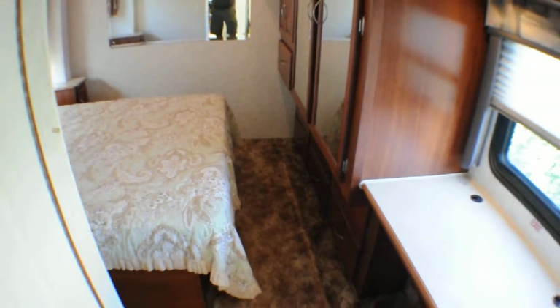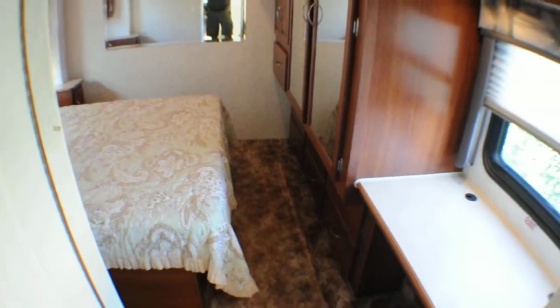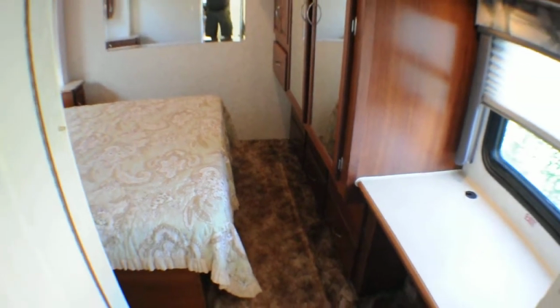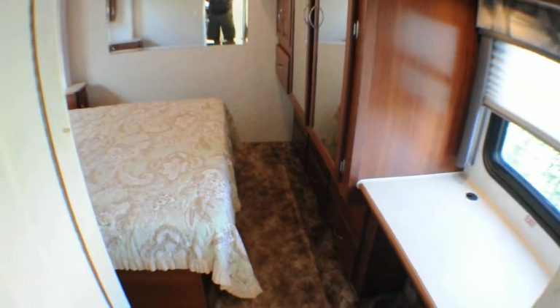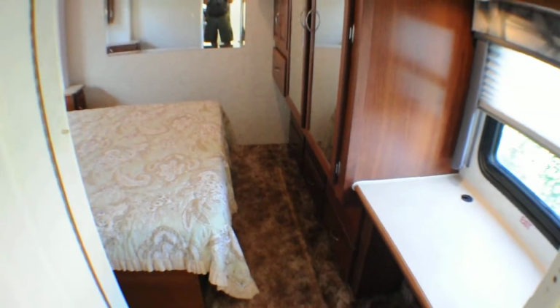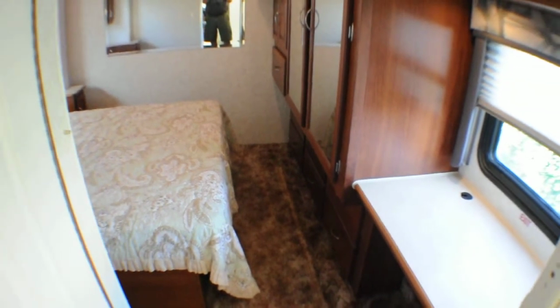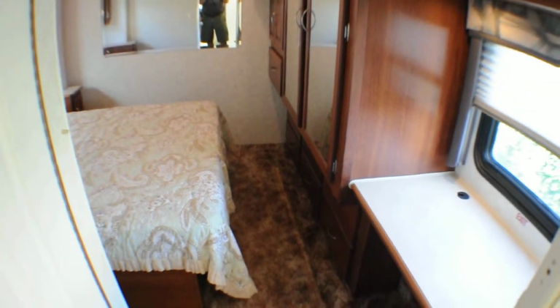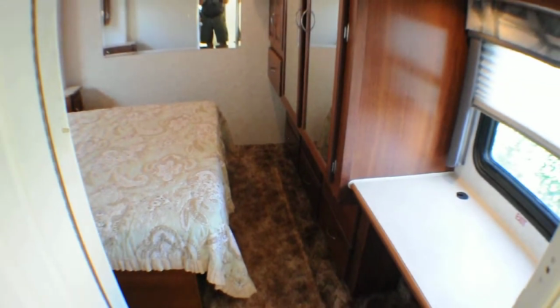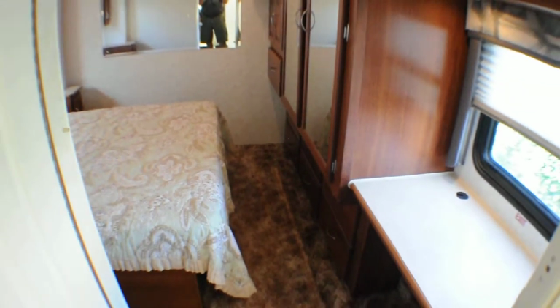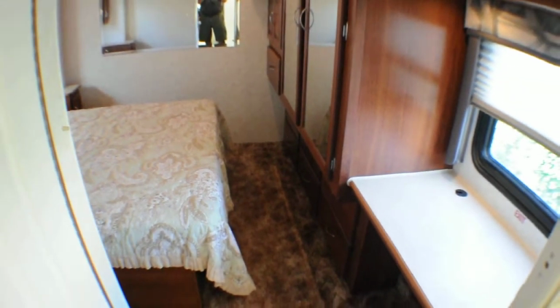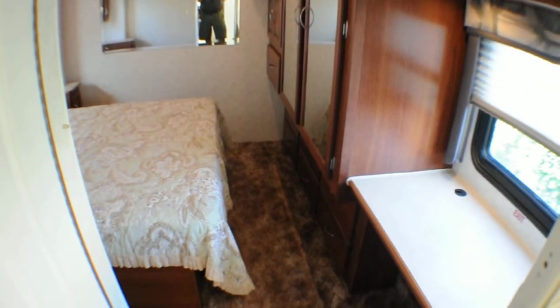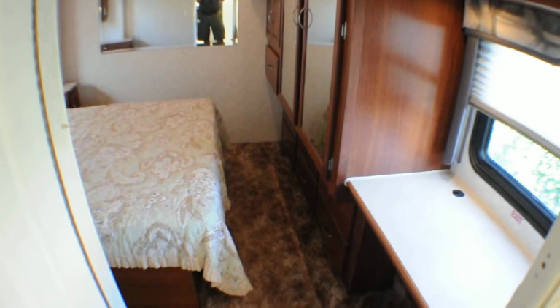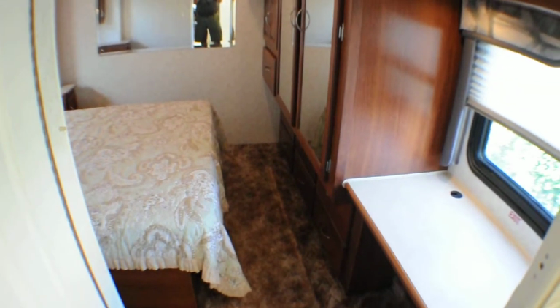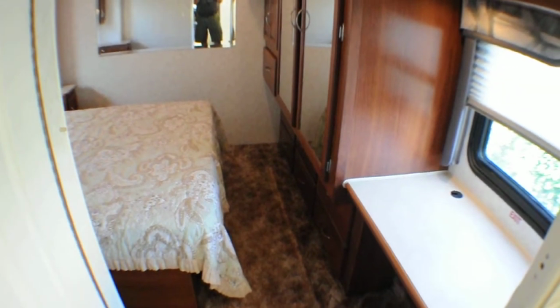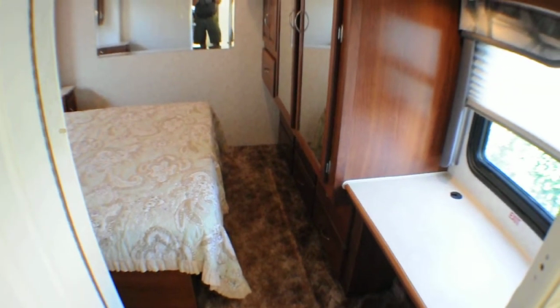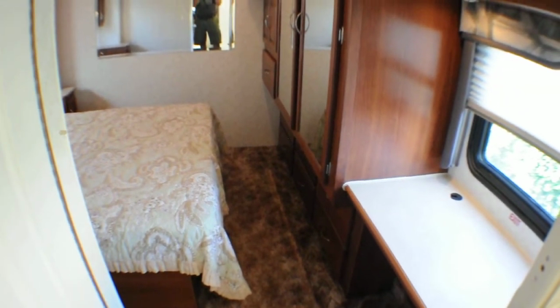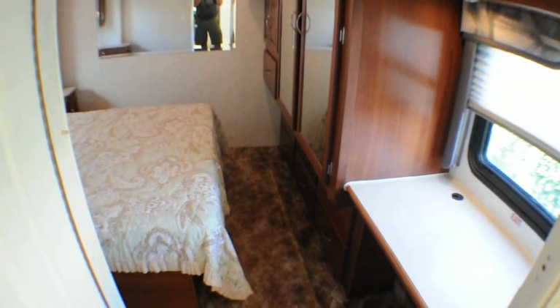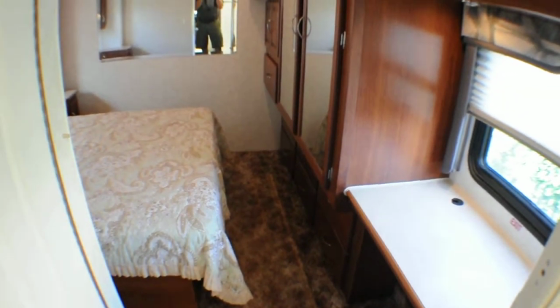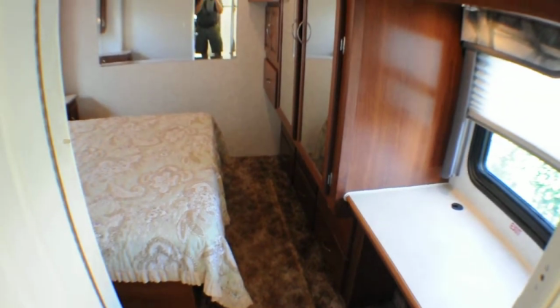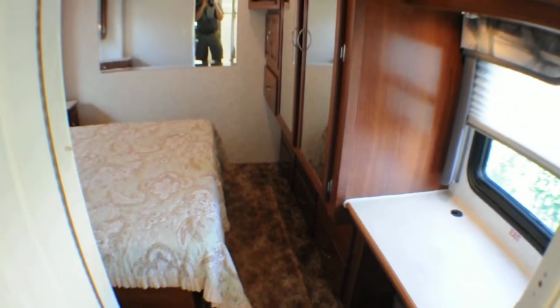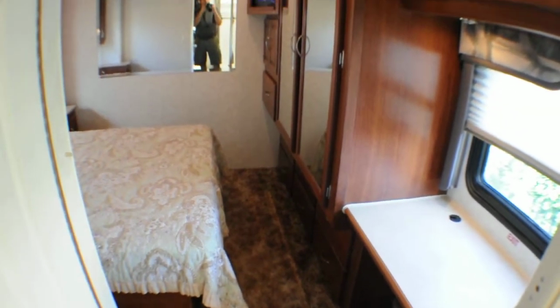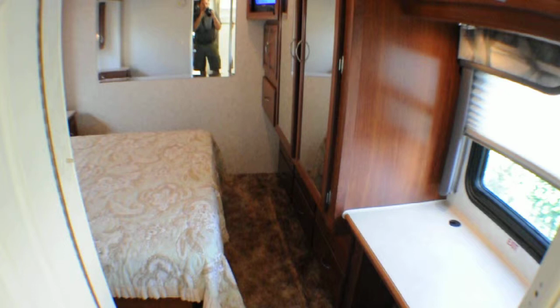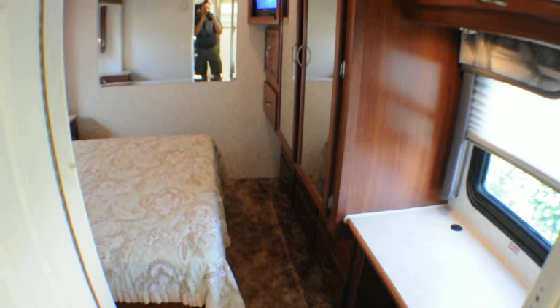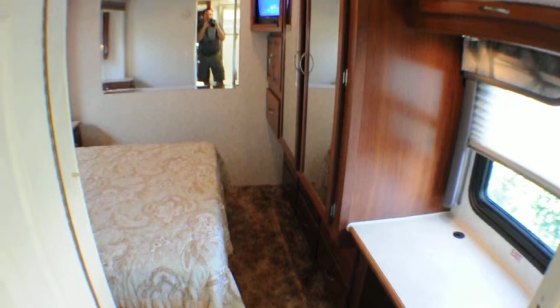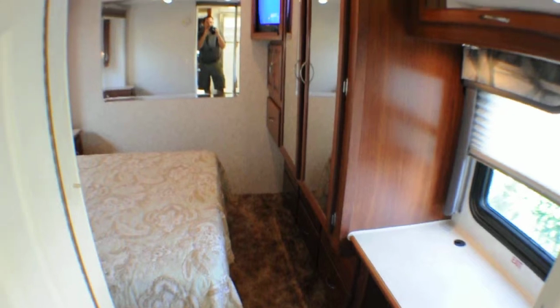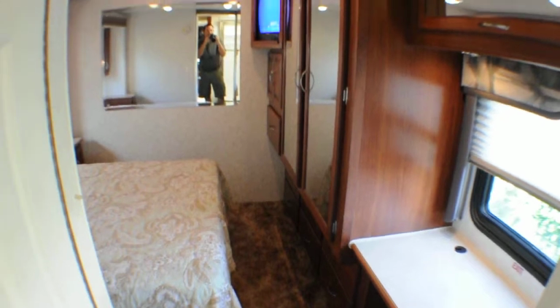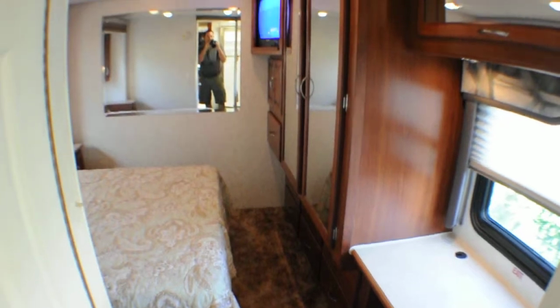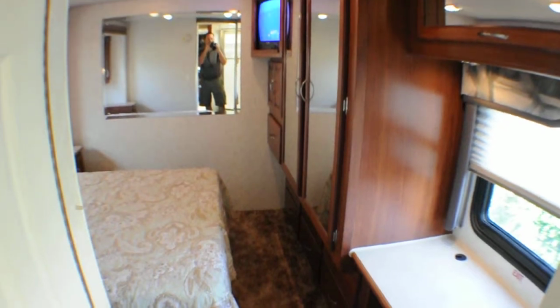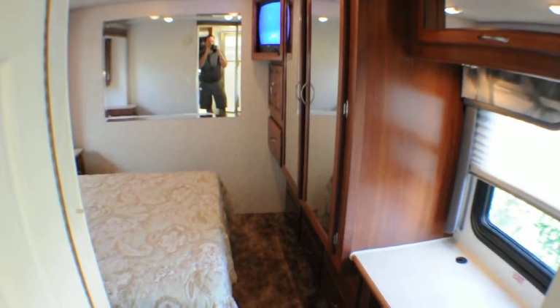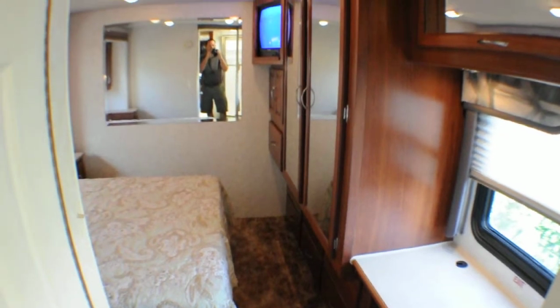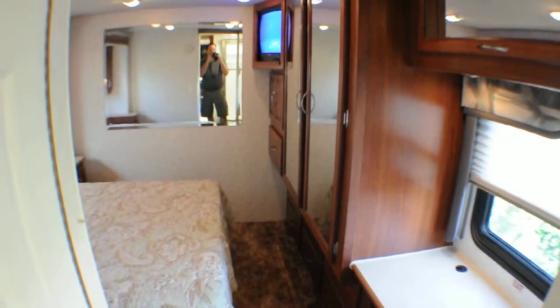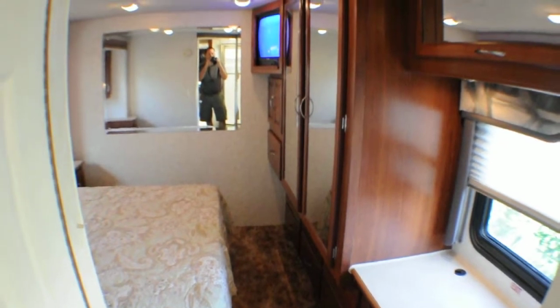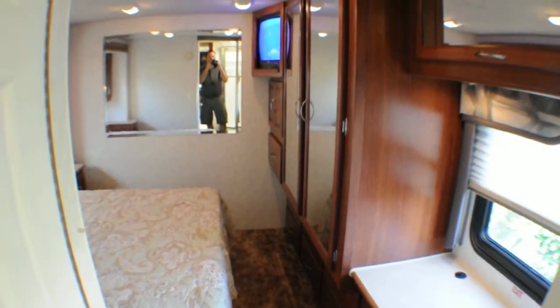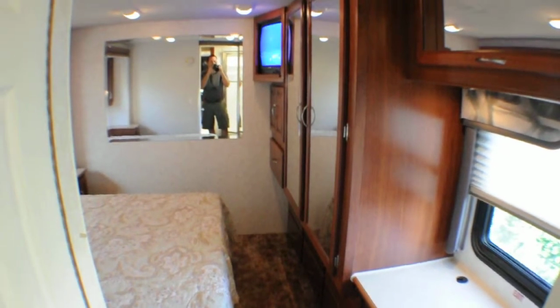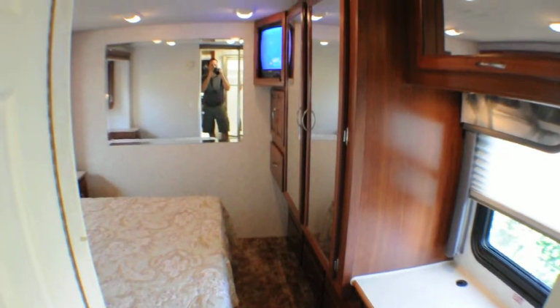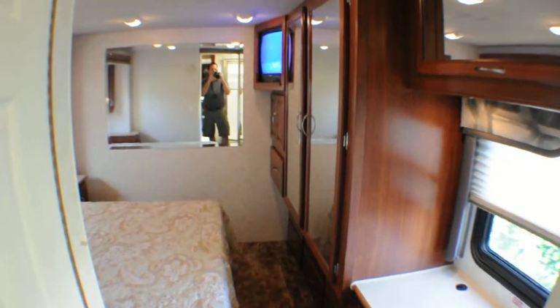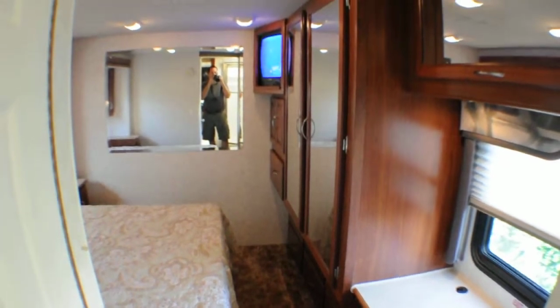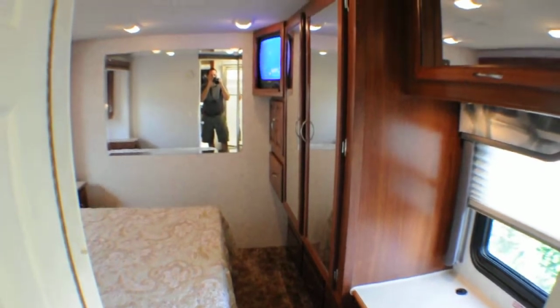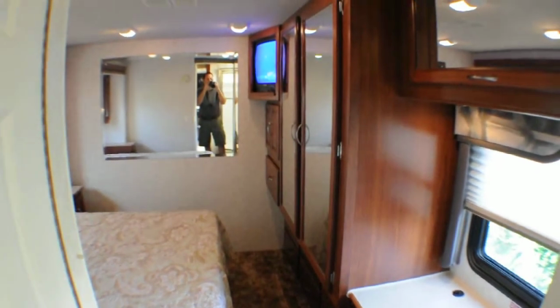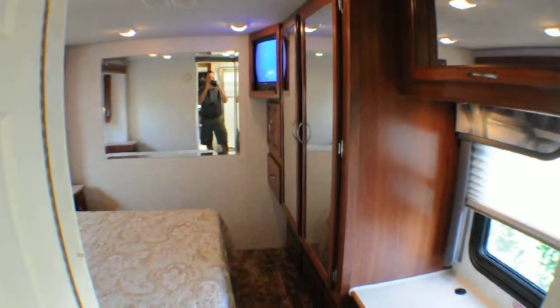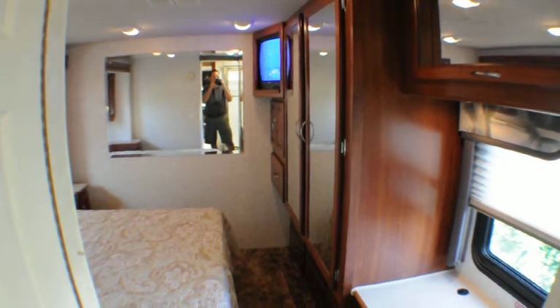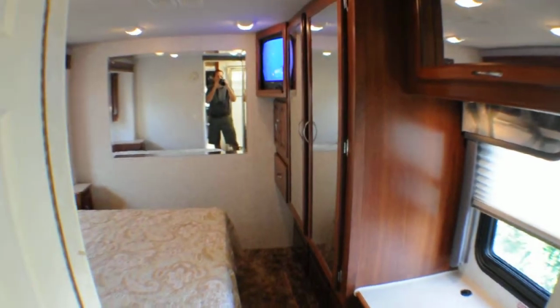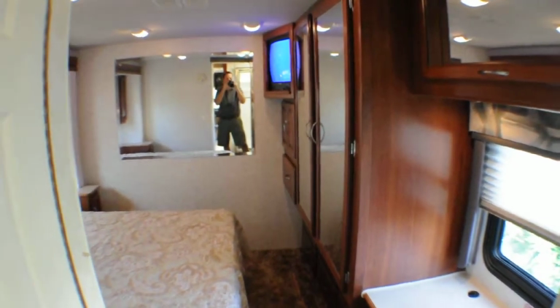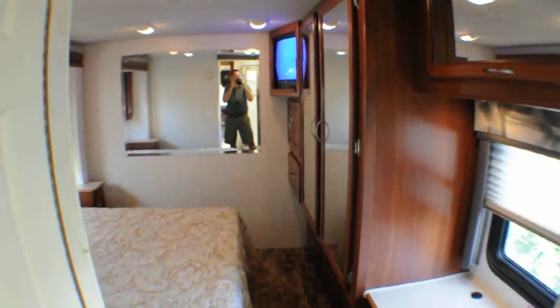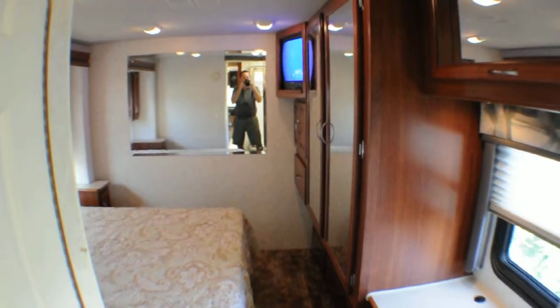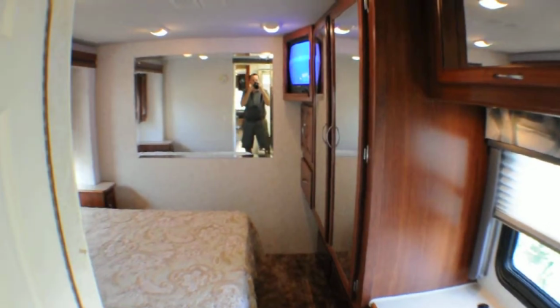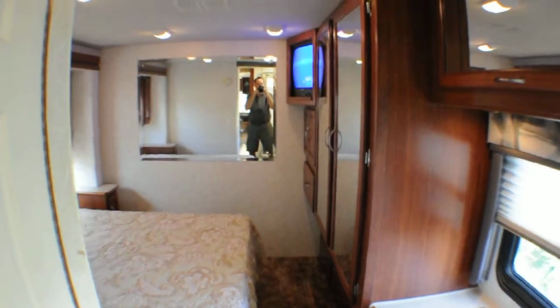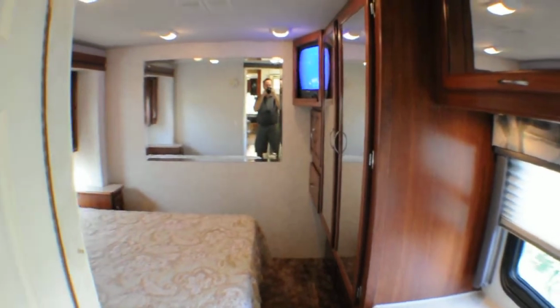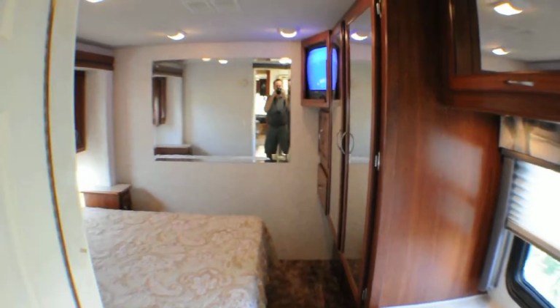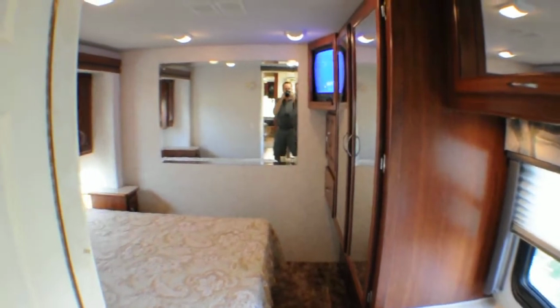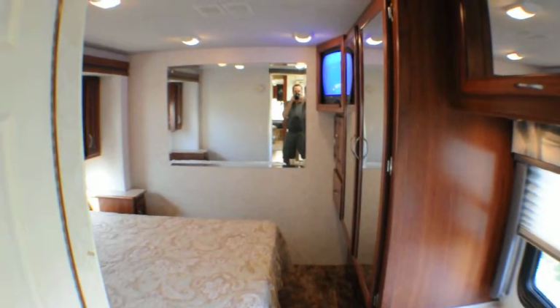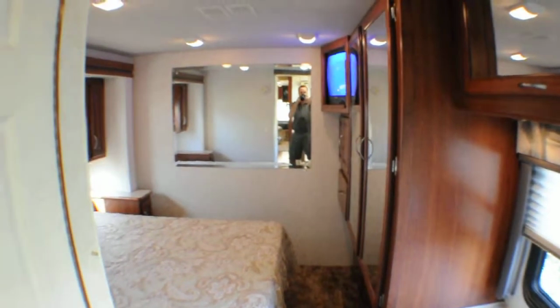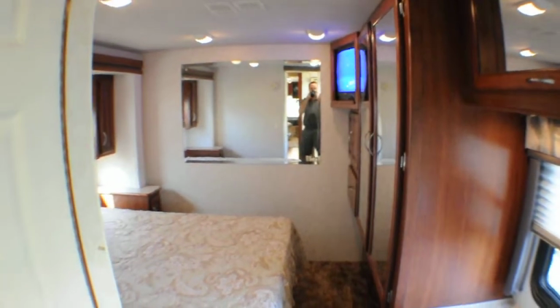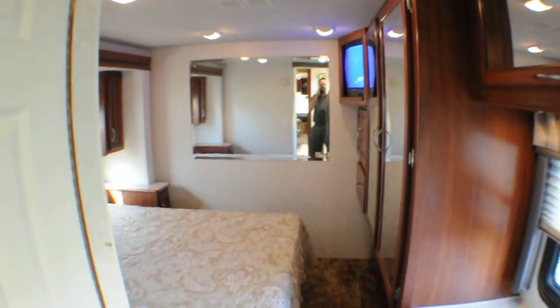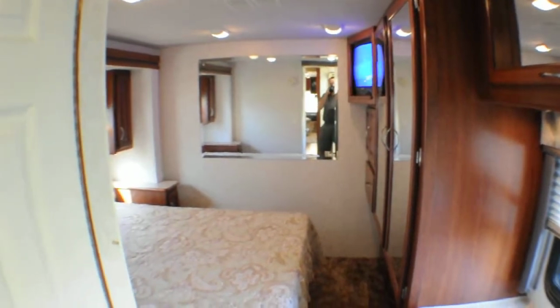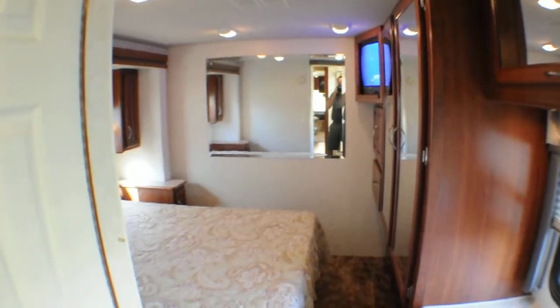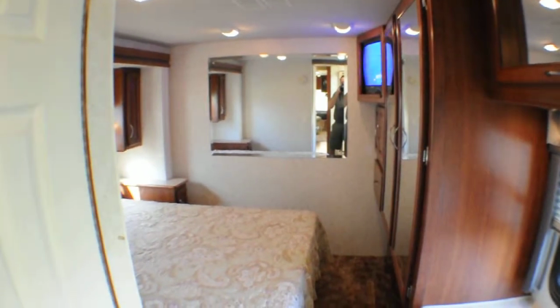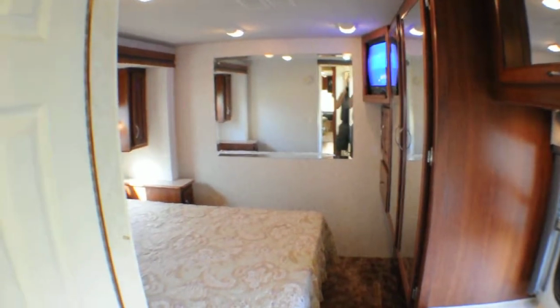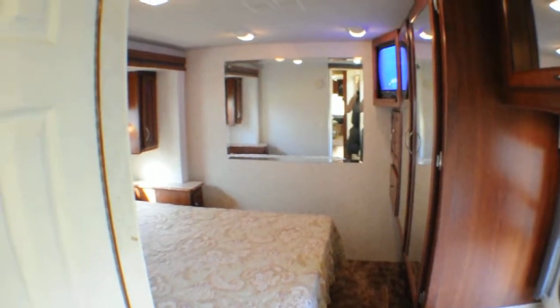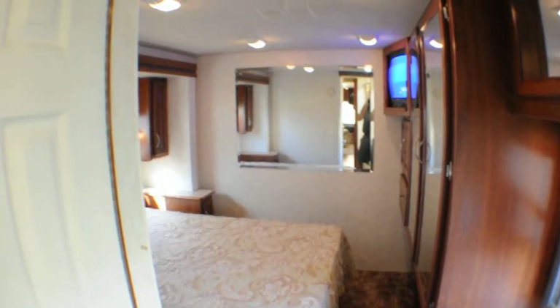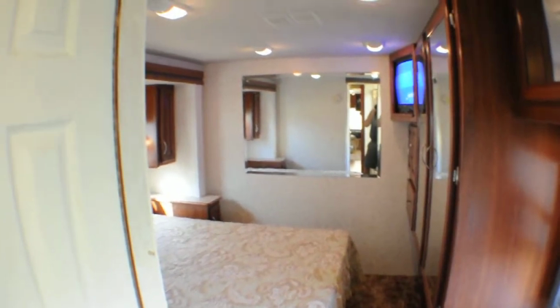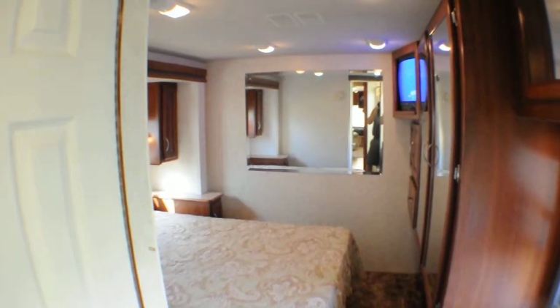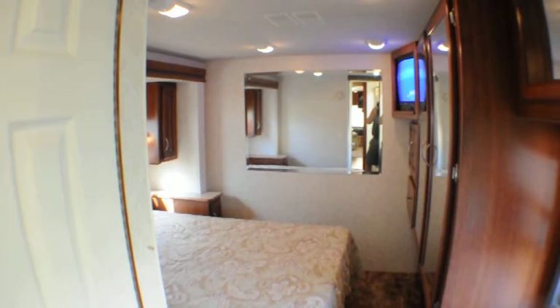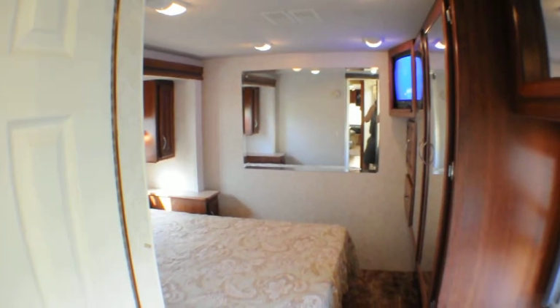Once again, 951-681-2101 — you can buy this motor home right now instantly by giving me a call. Thank you.